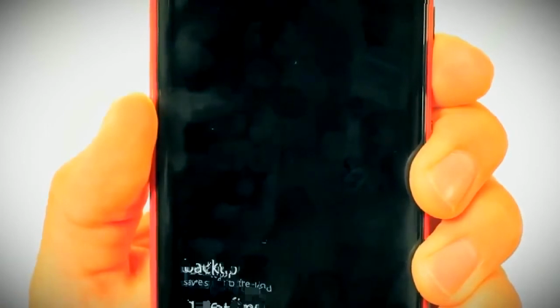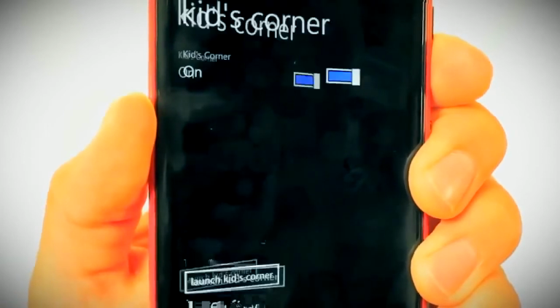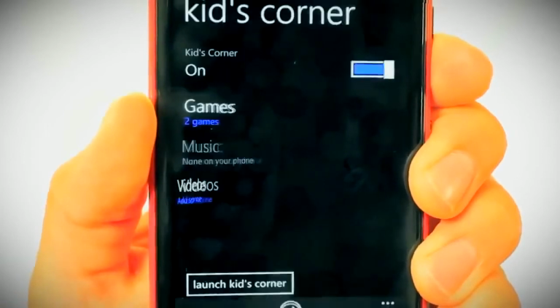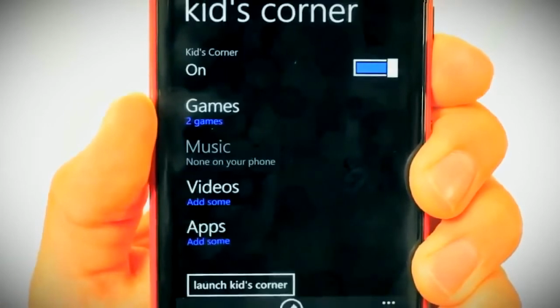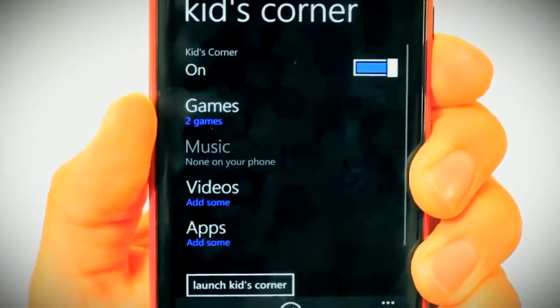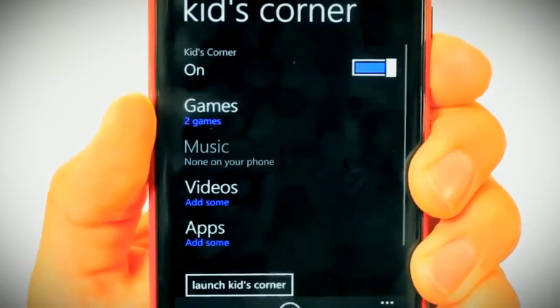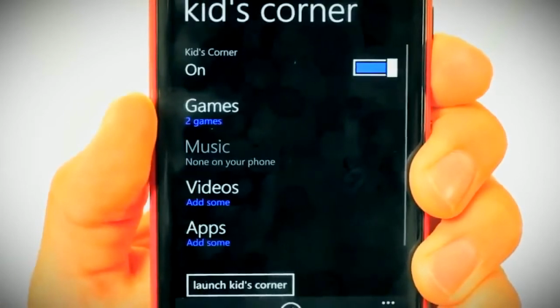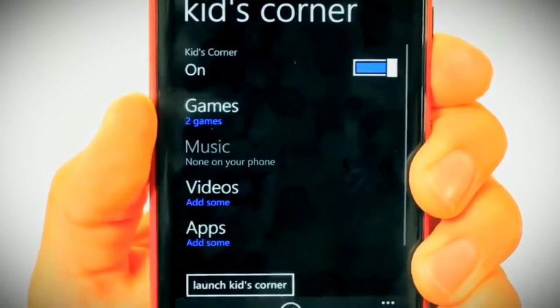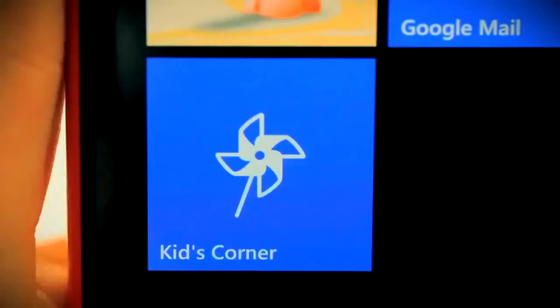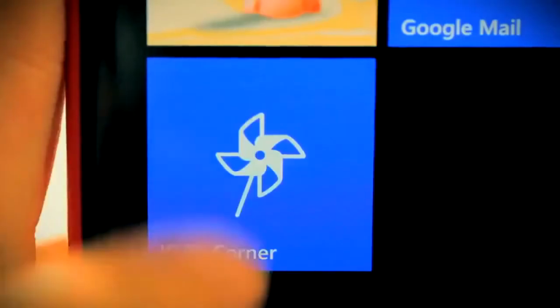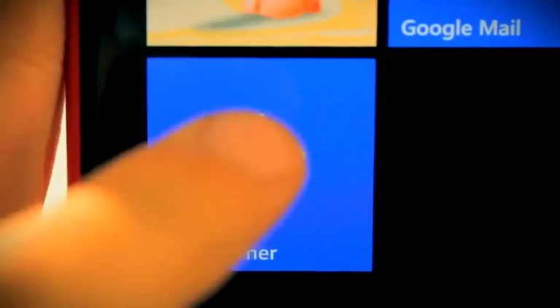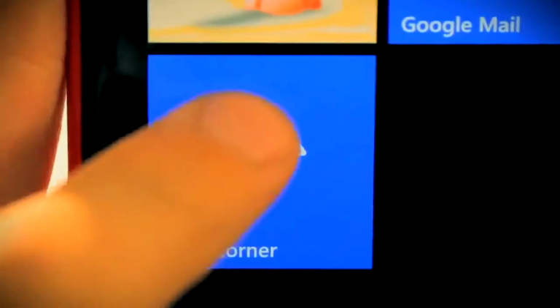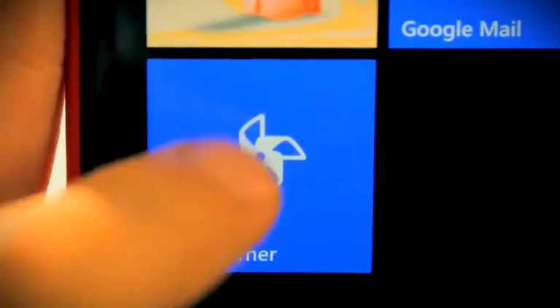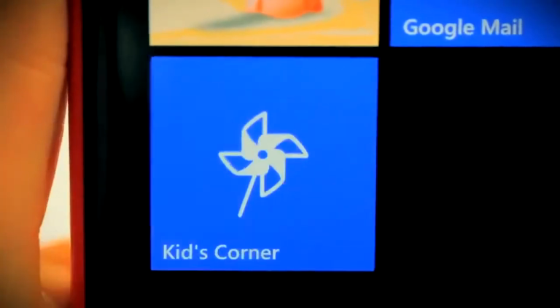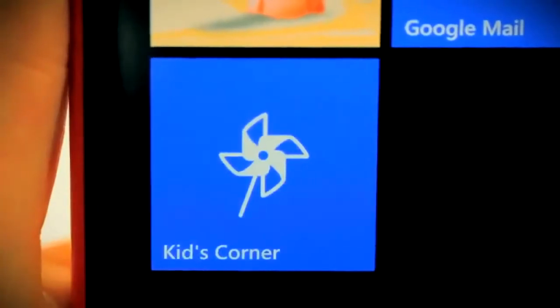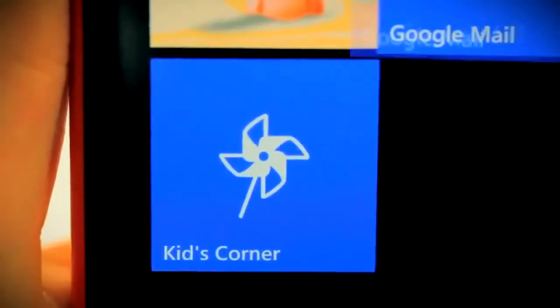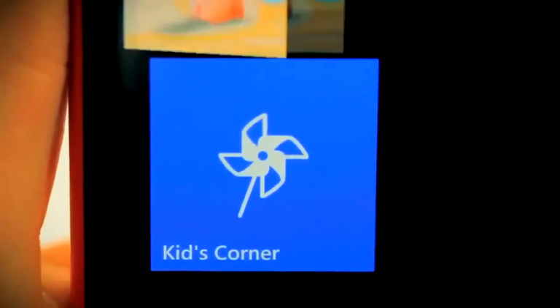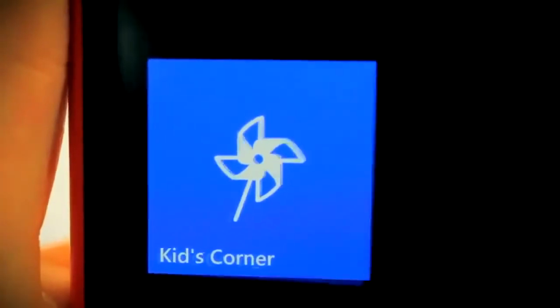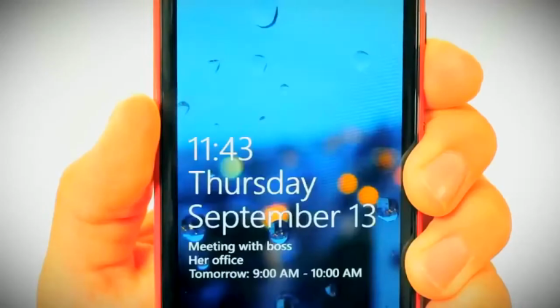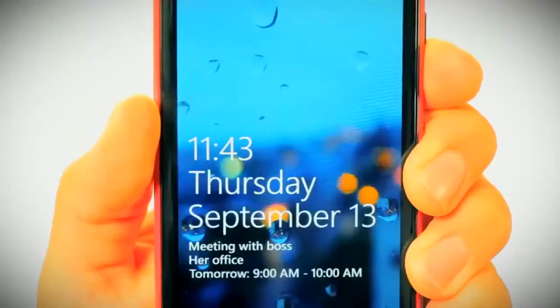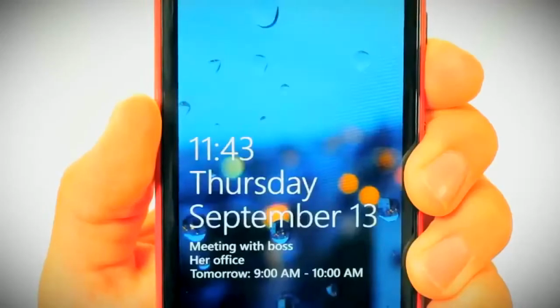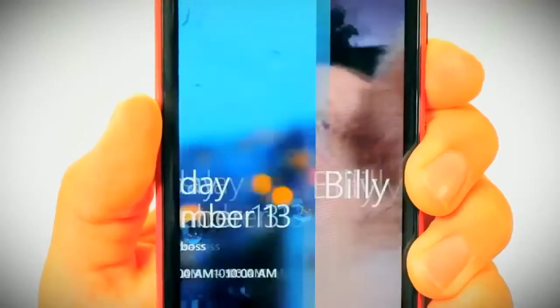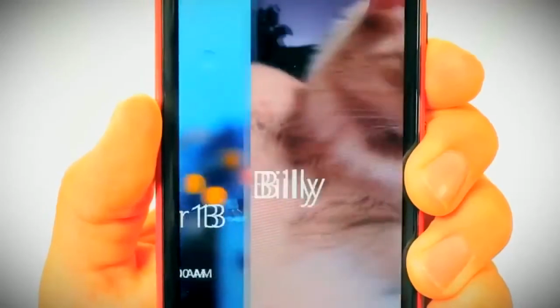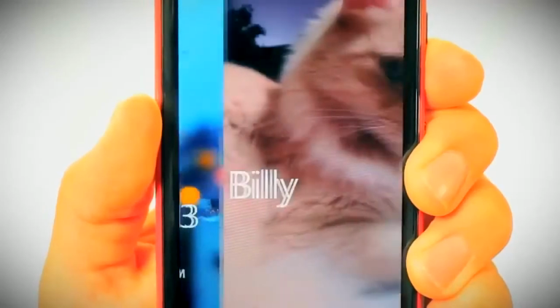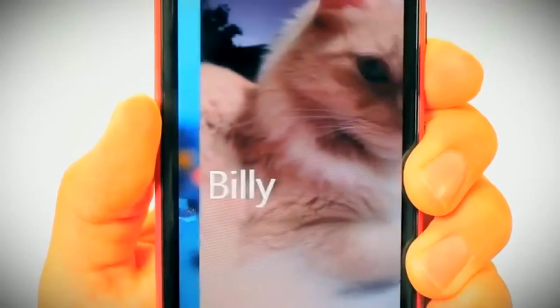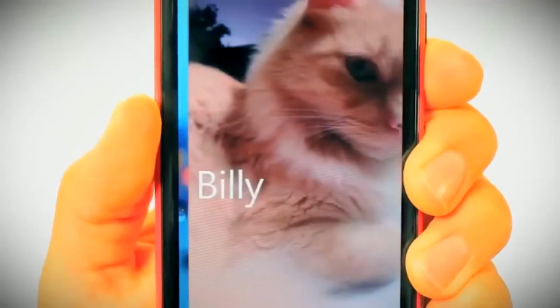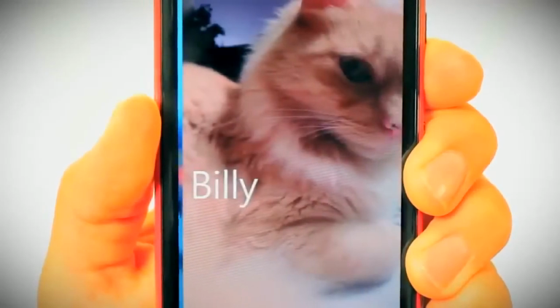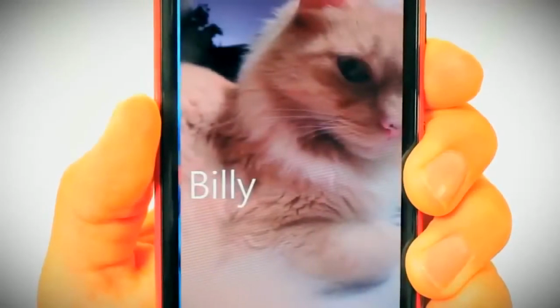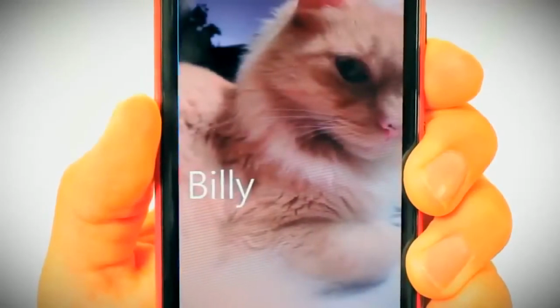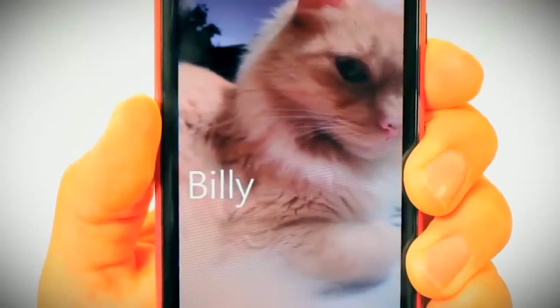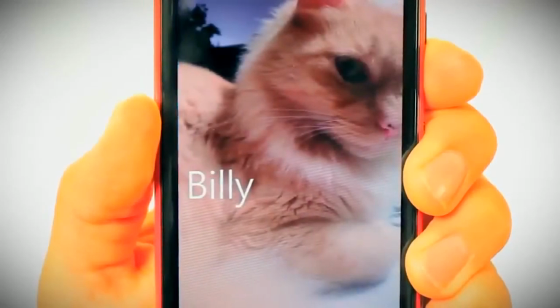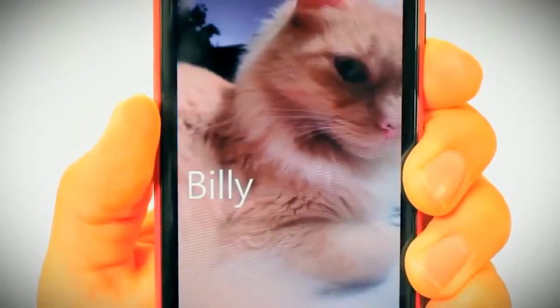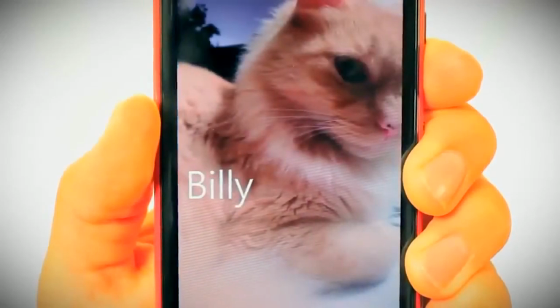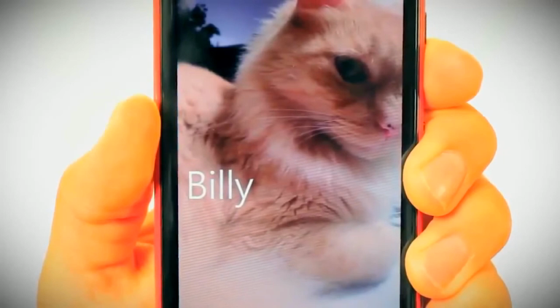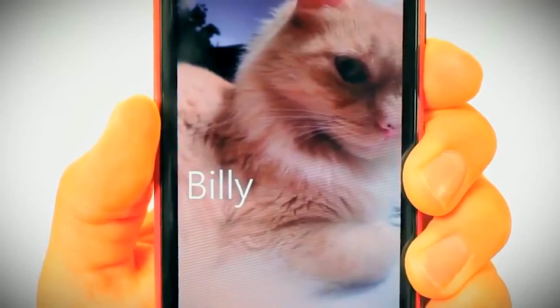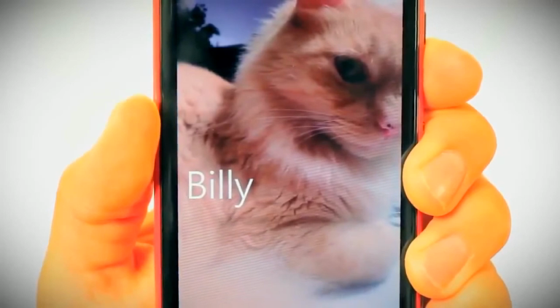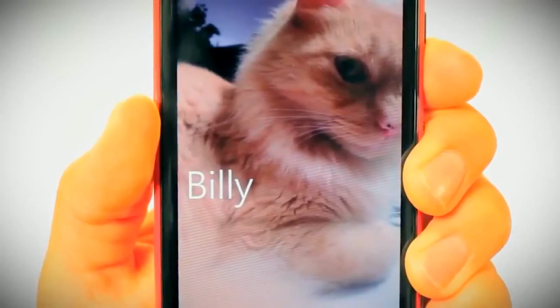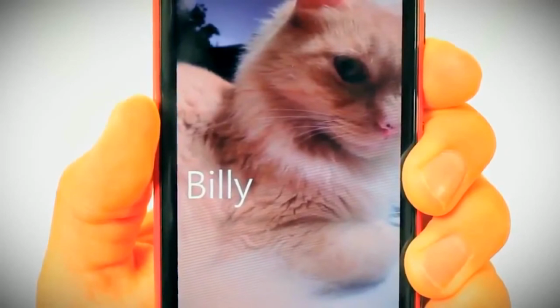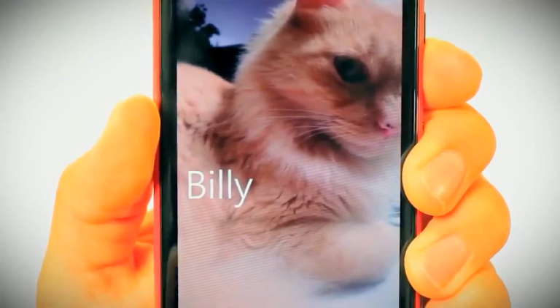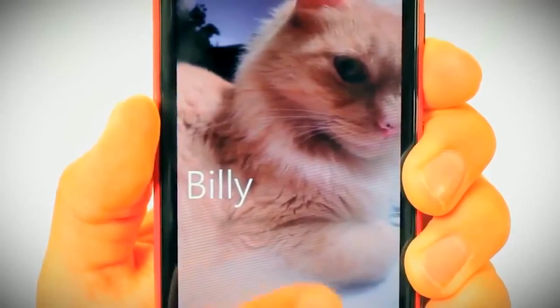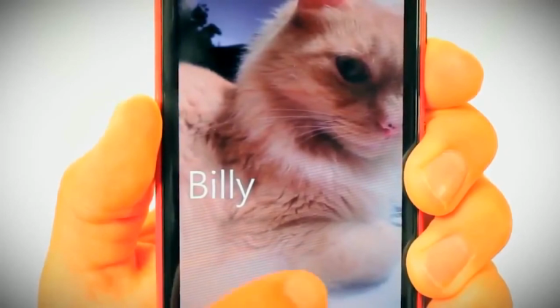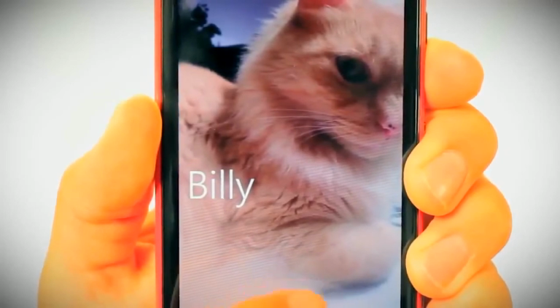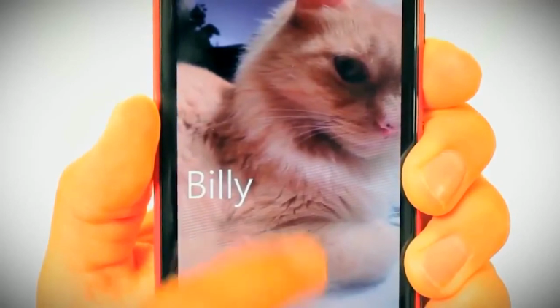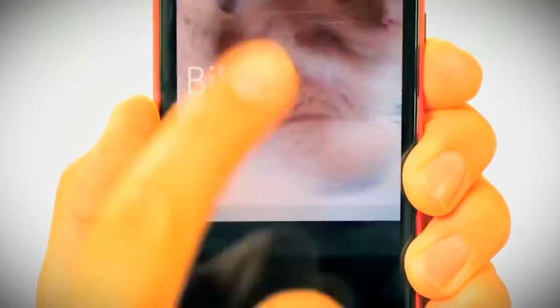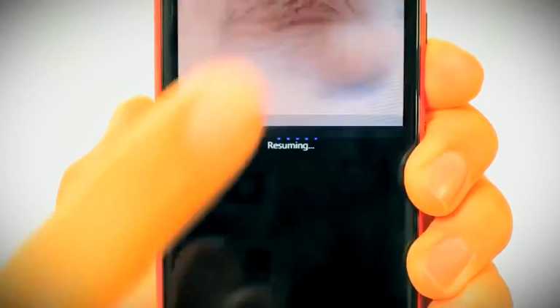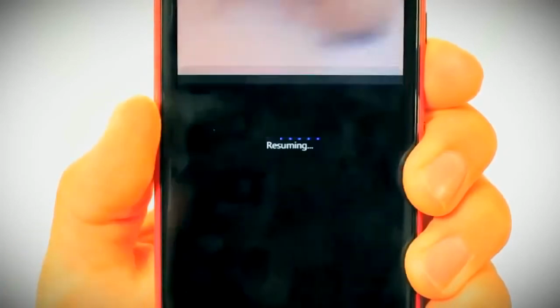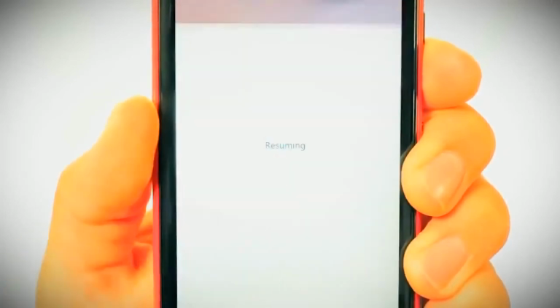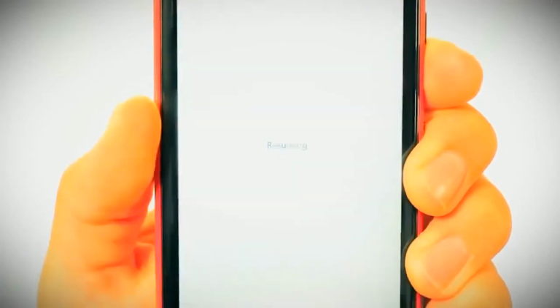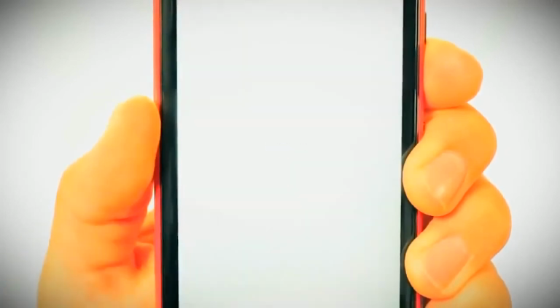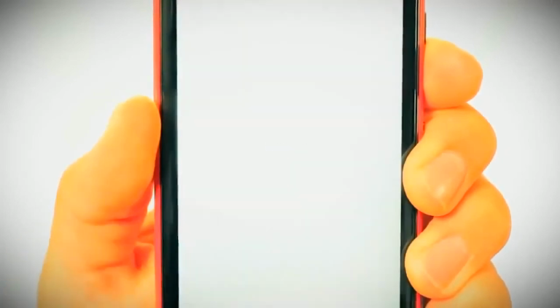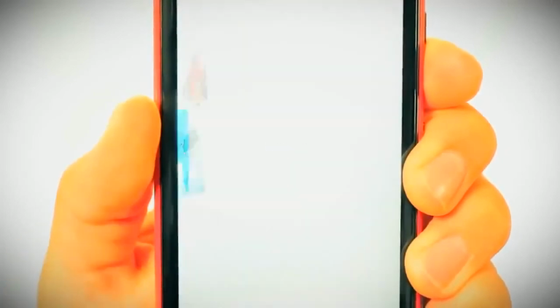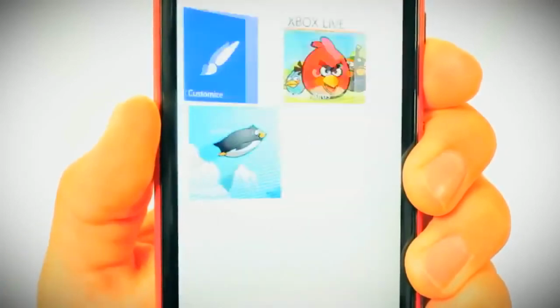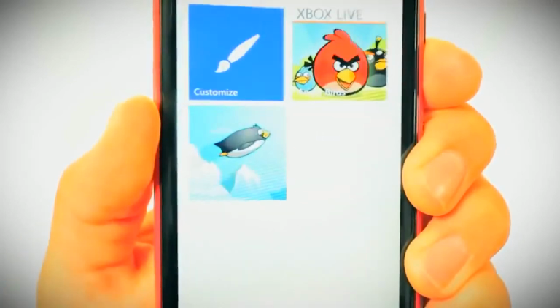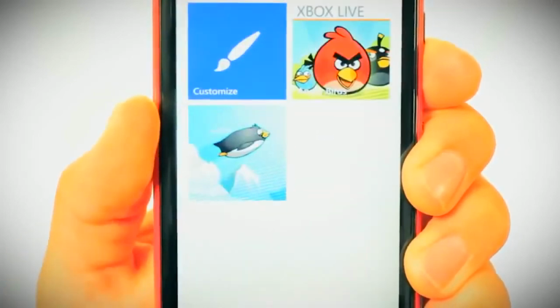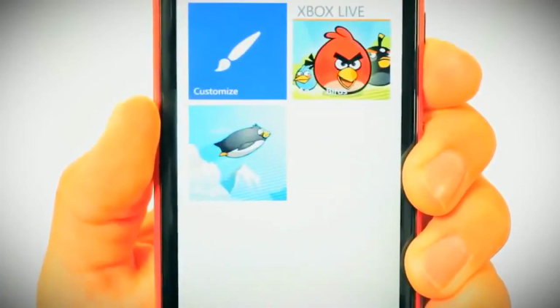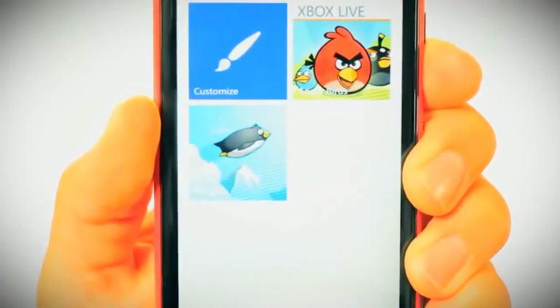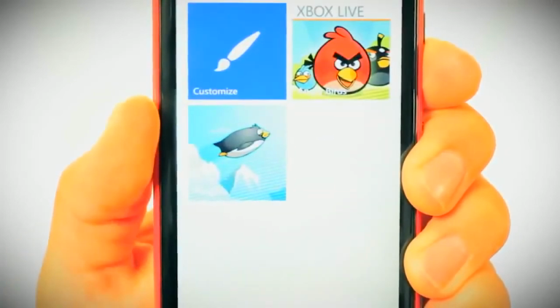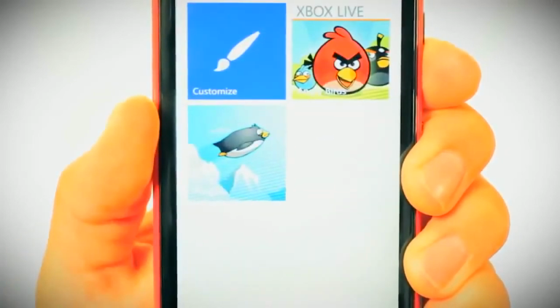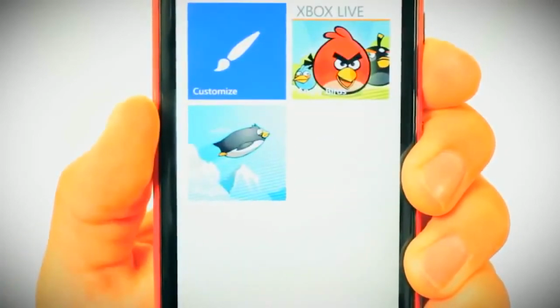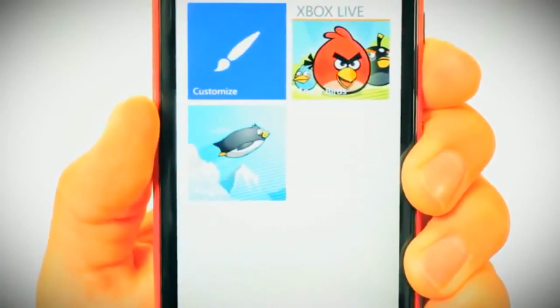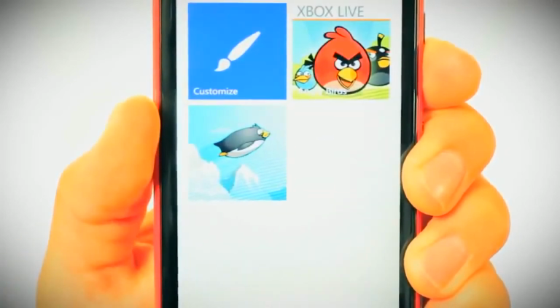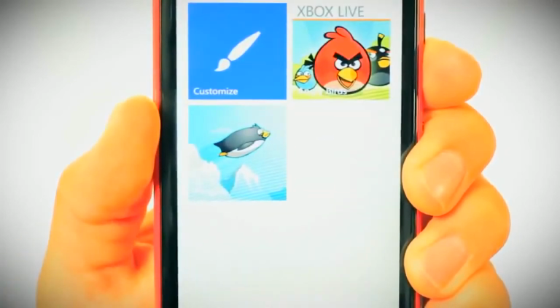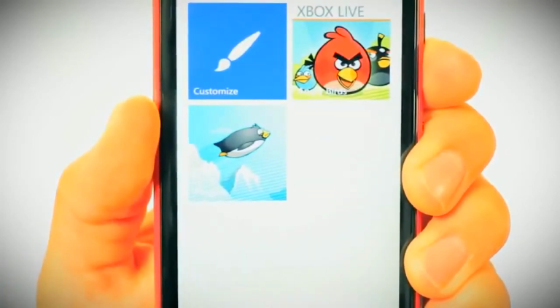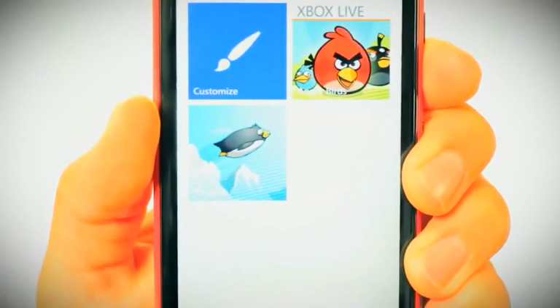an application that allows a dedicated tile for kids so that parents can control which games, music, videos and apps are seen by their child.